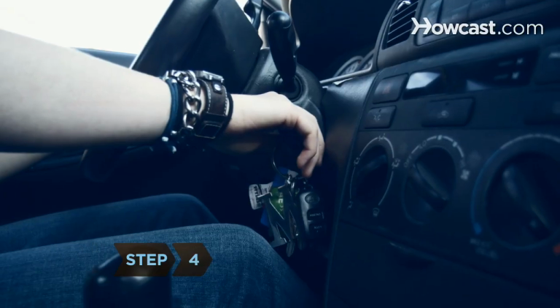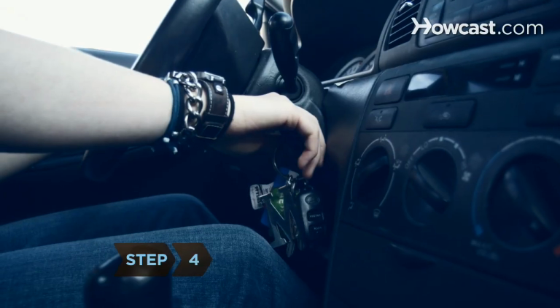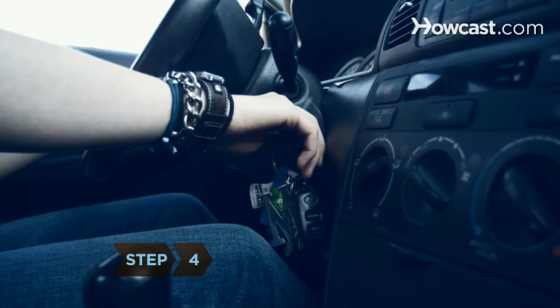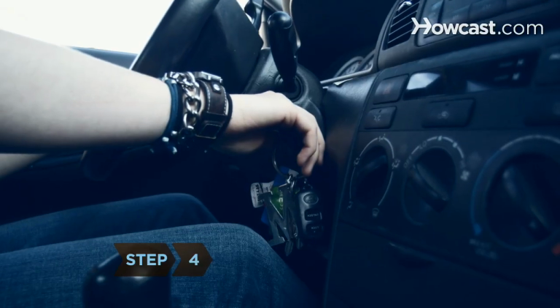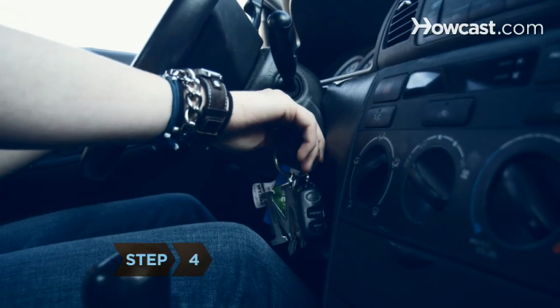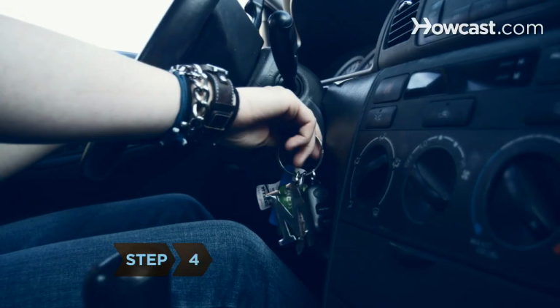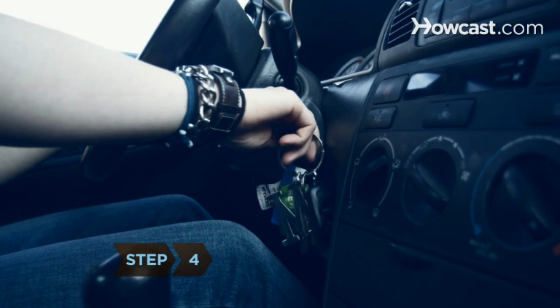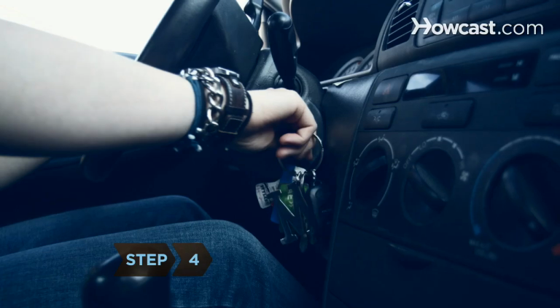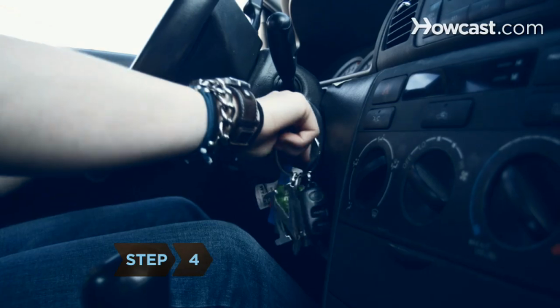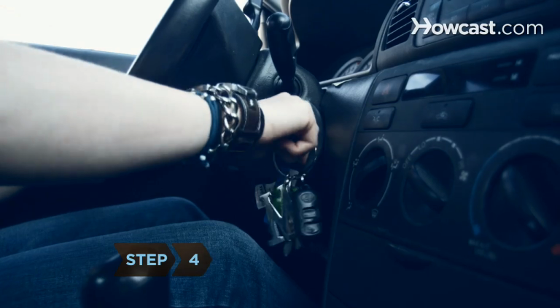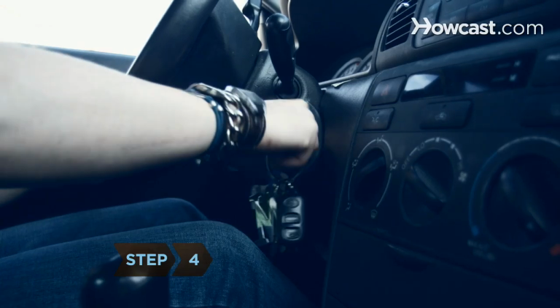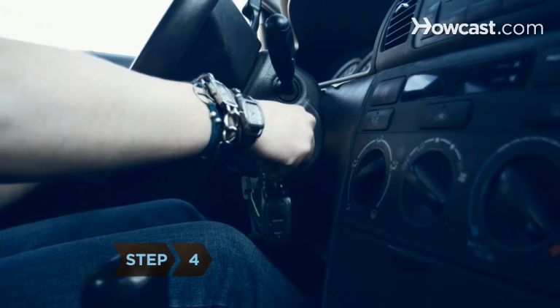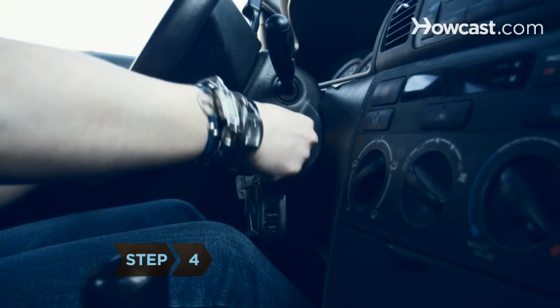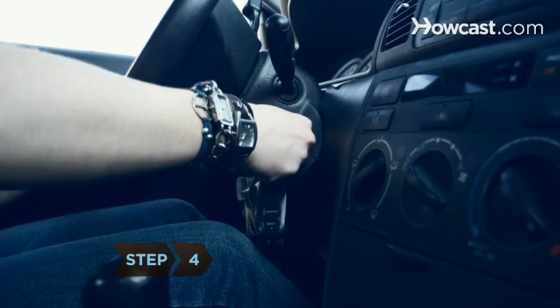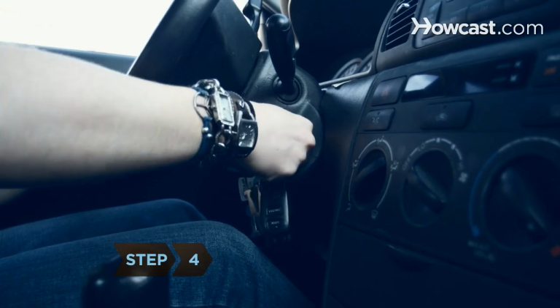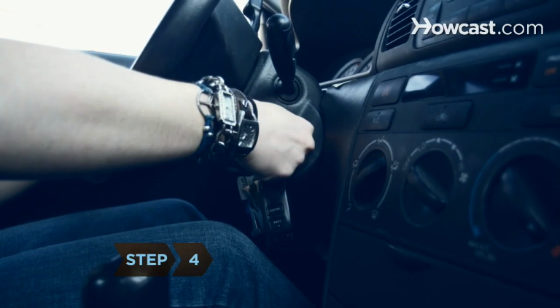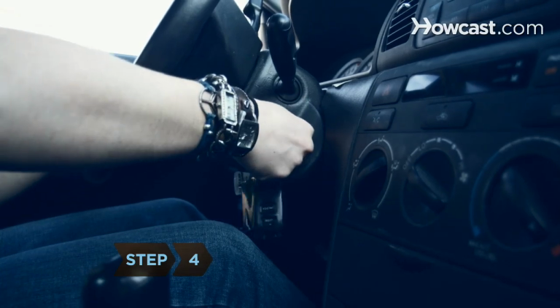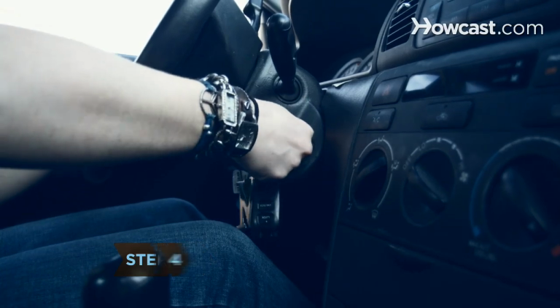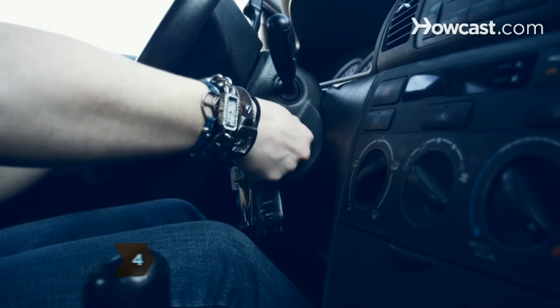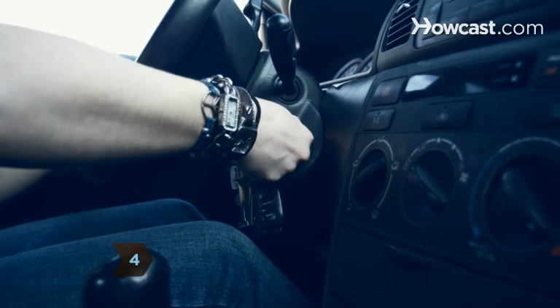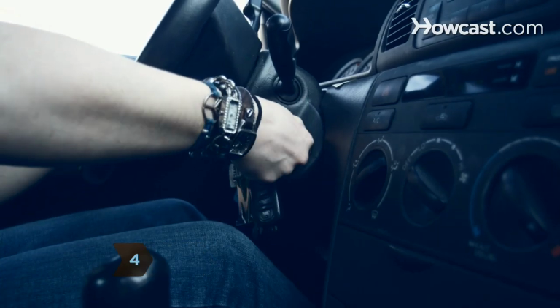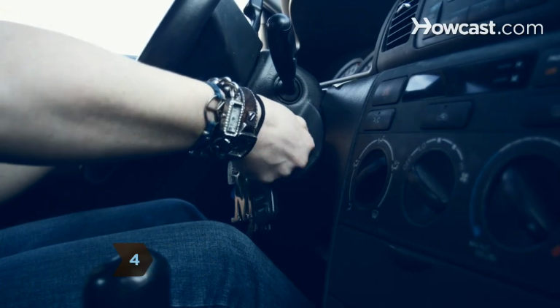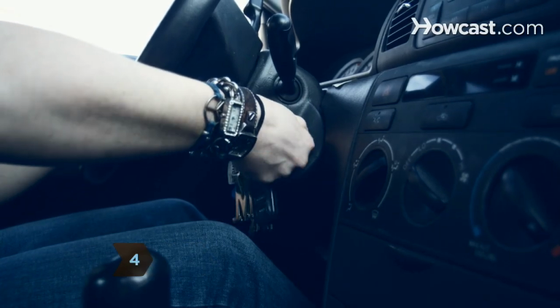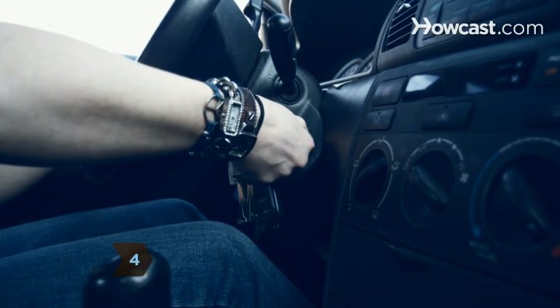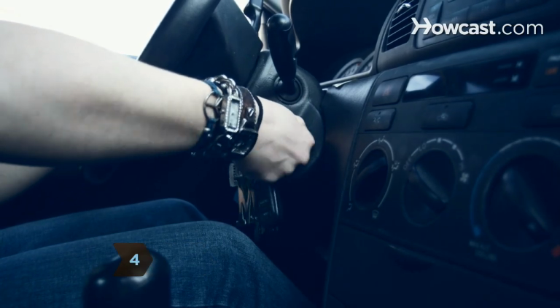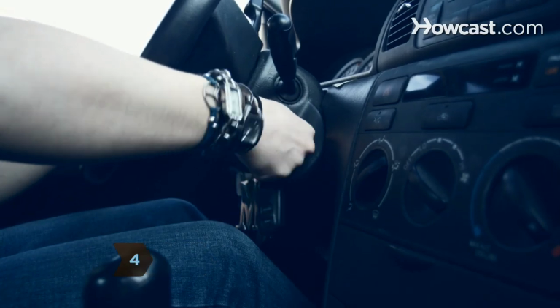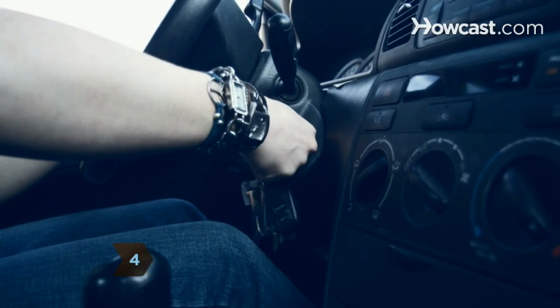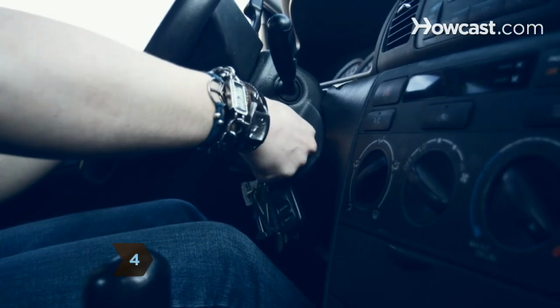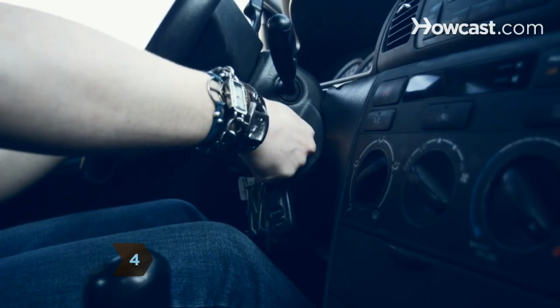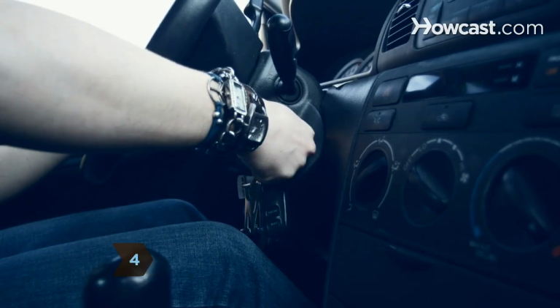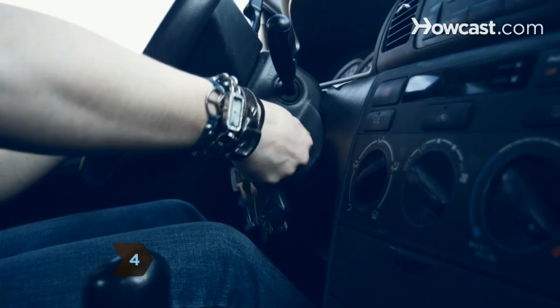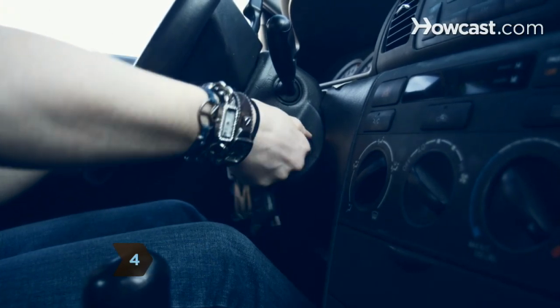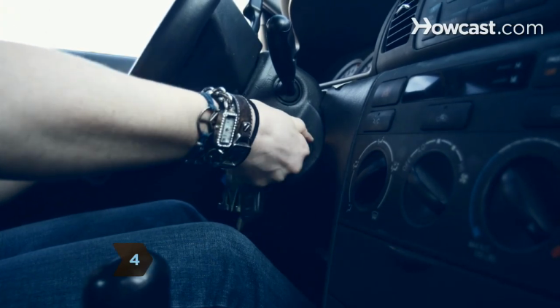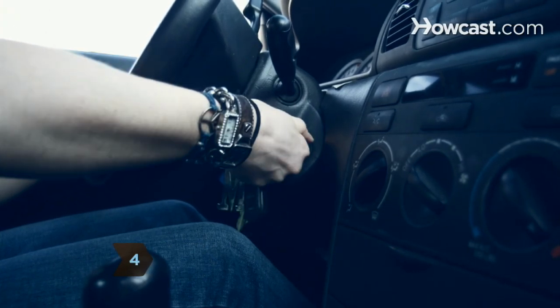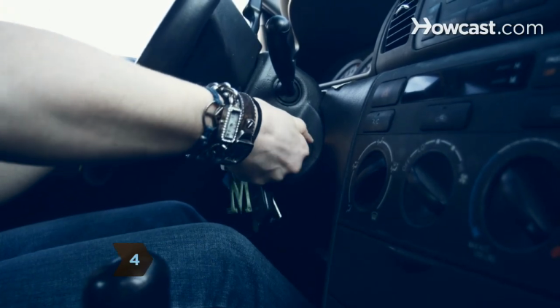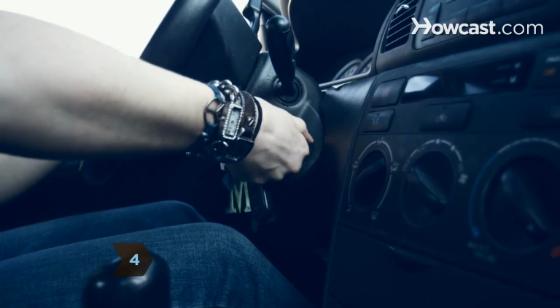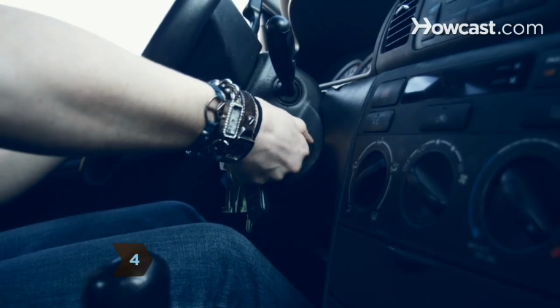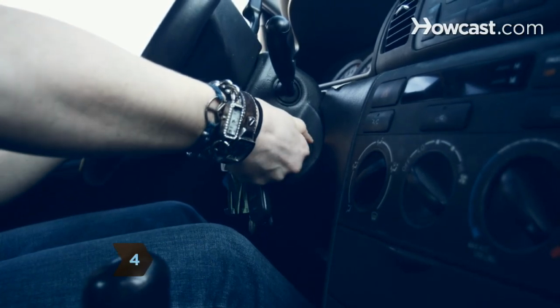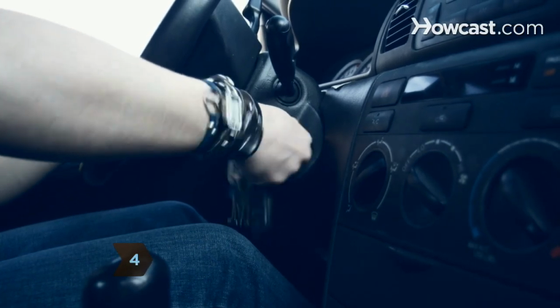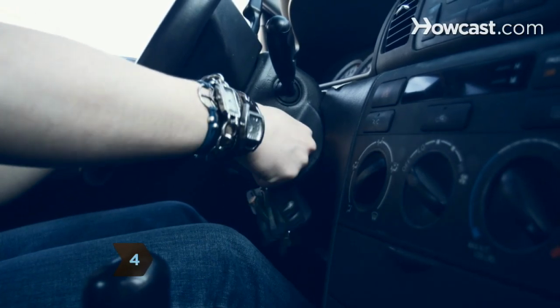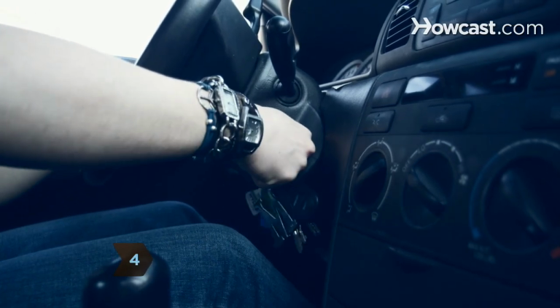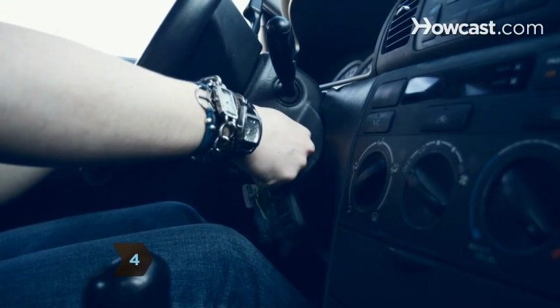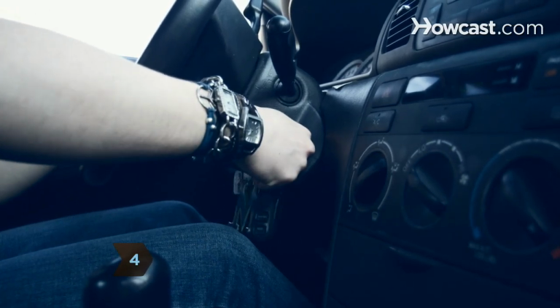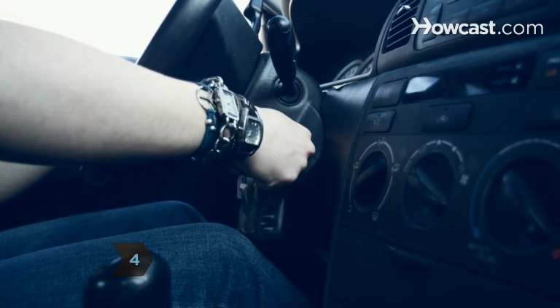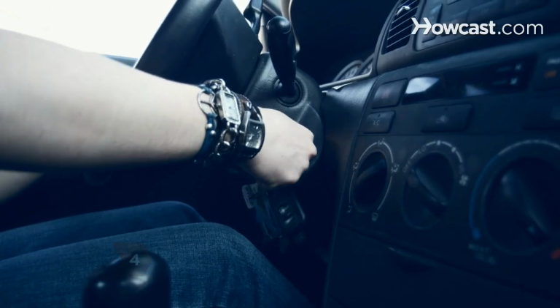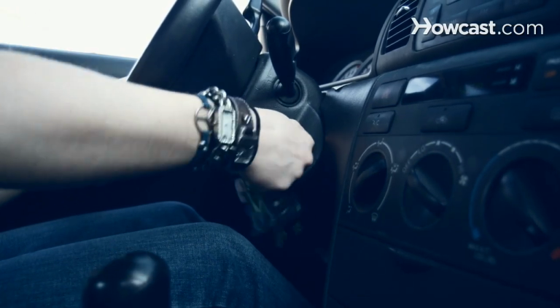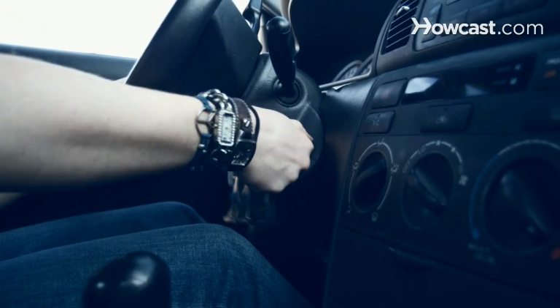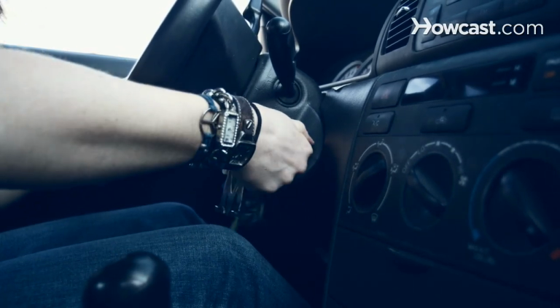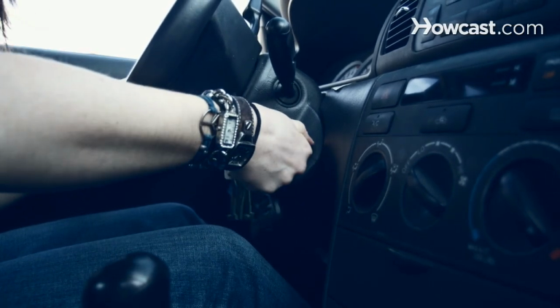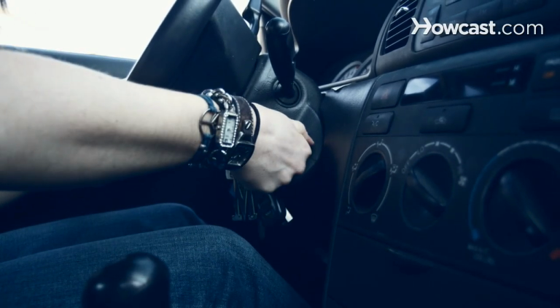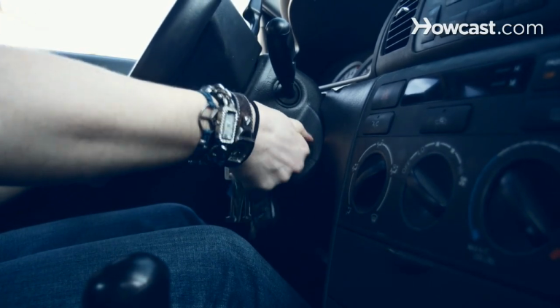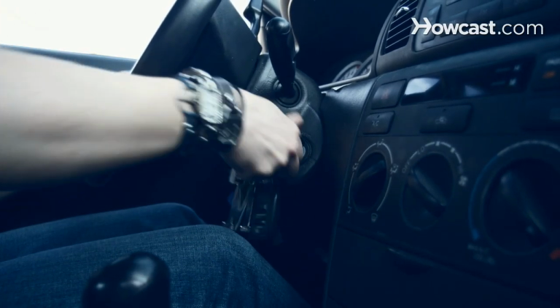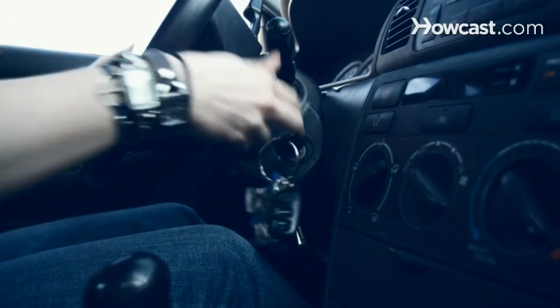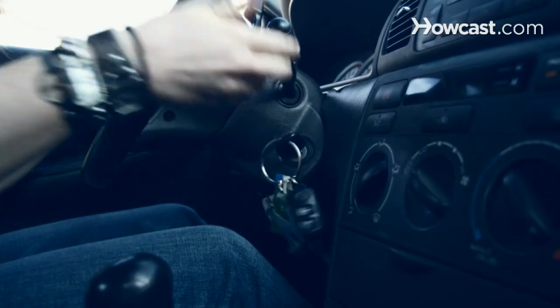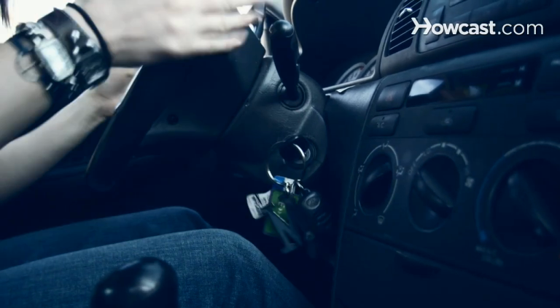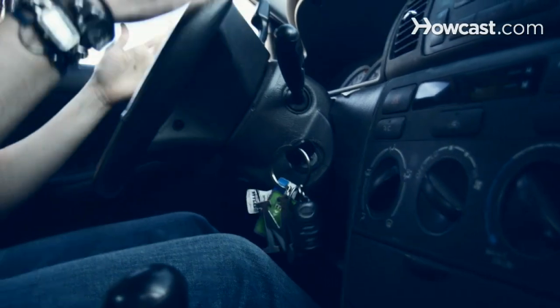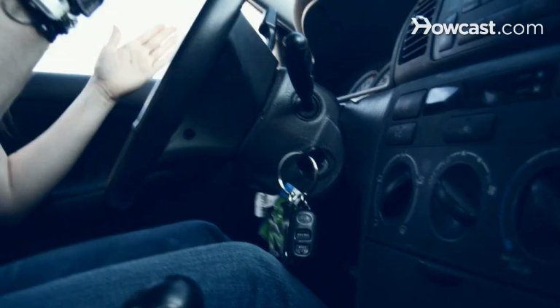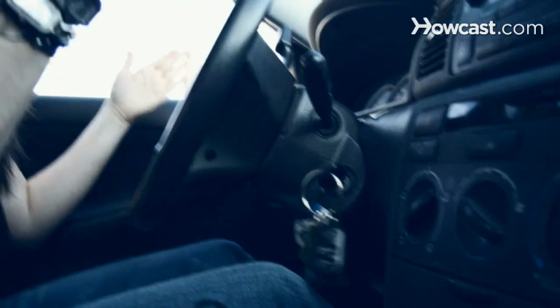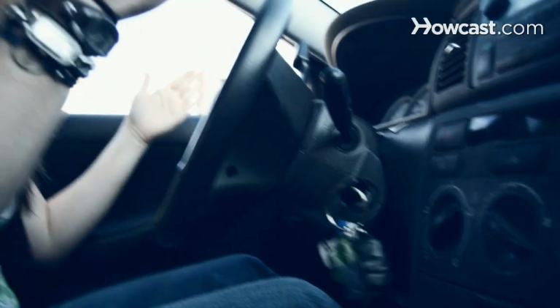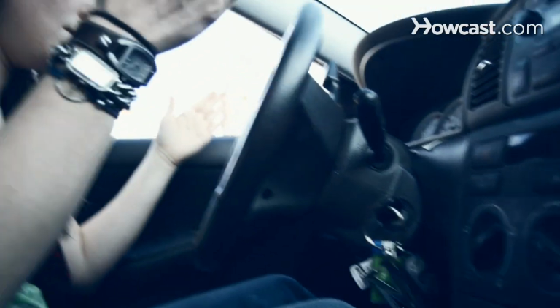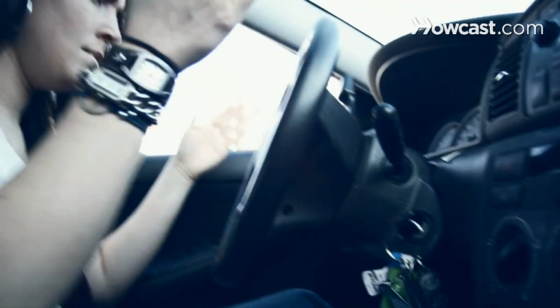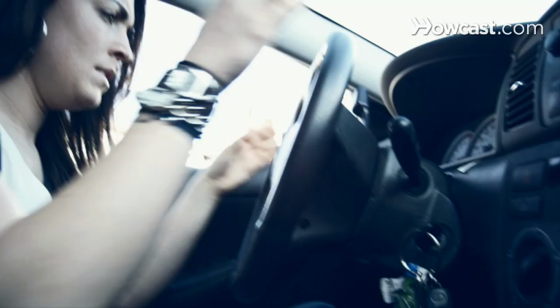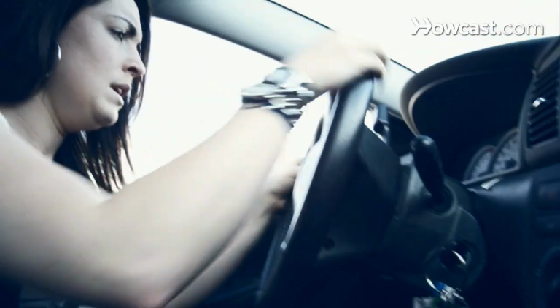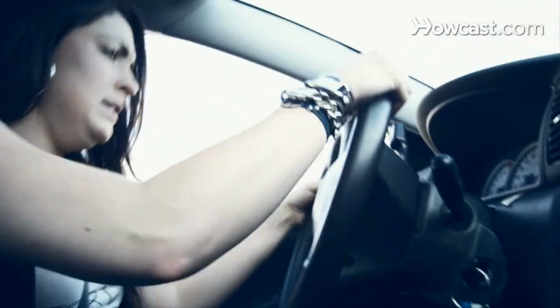Step 4: Turn the key to the start position until the engine is running. You may need to repeat this several times.